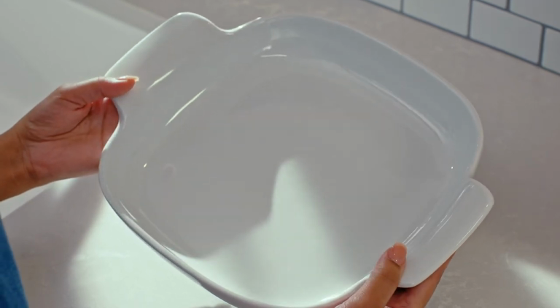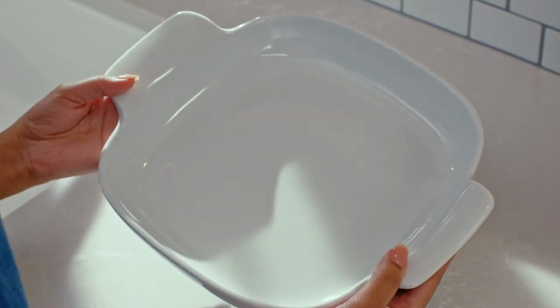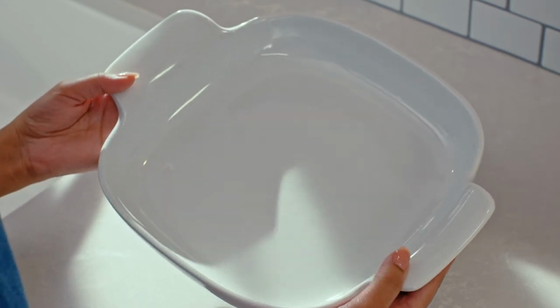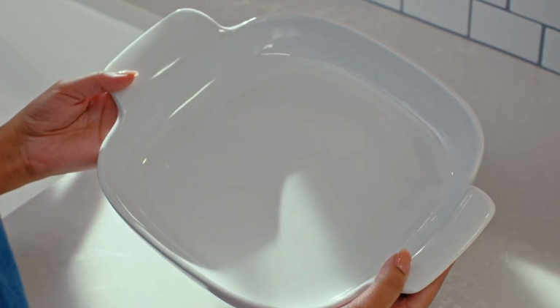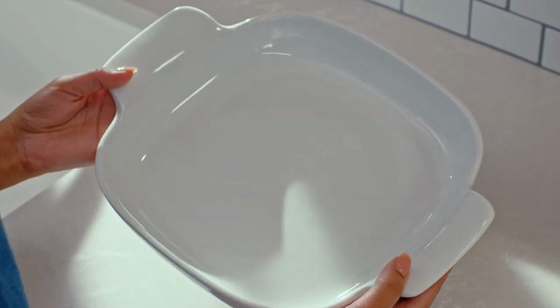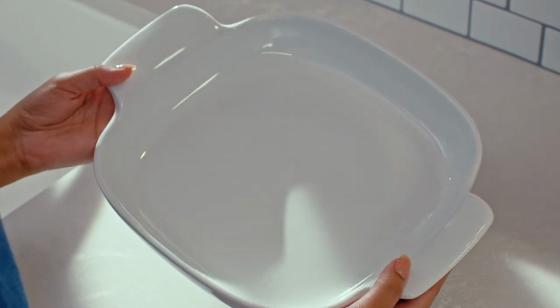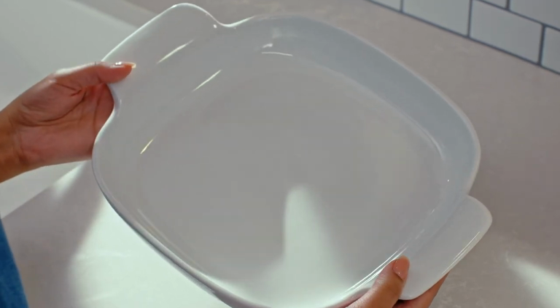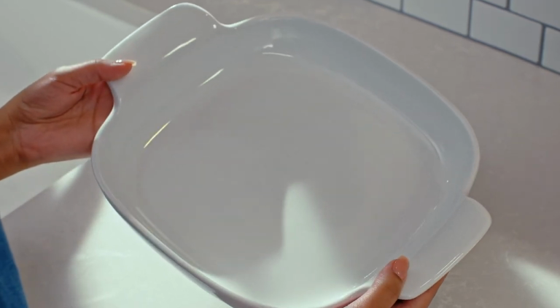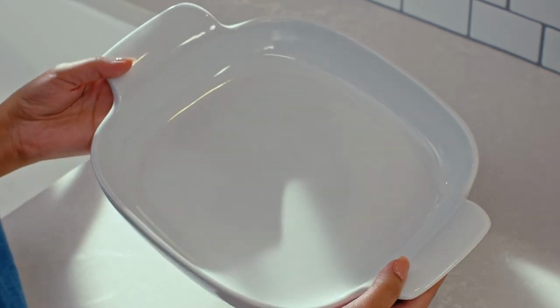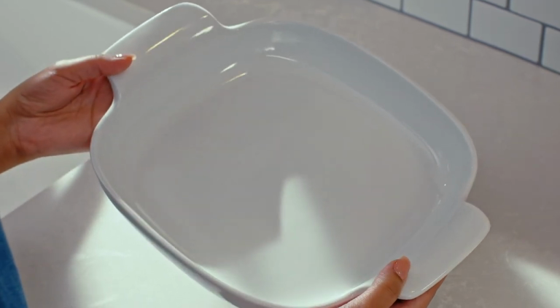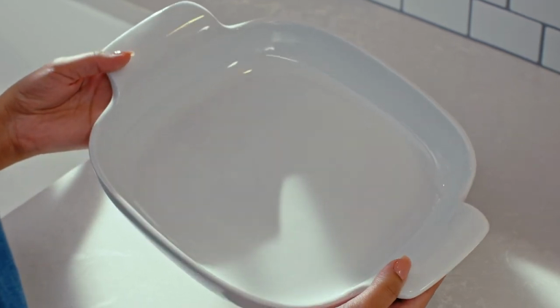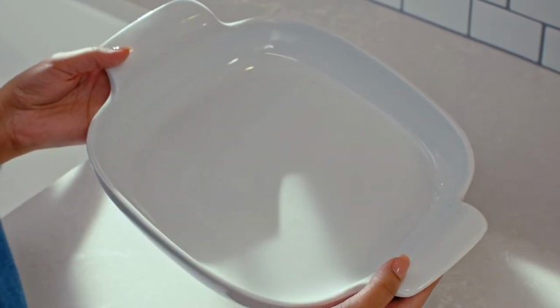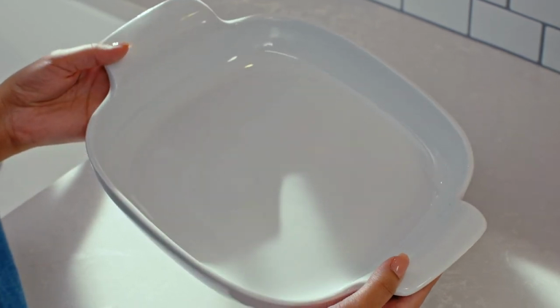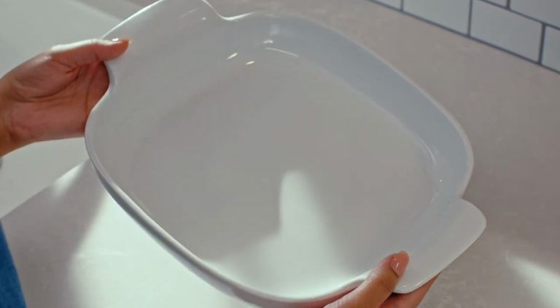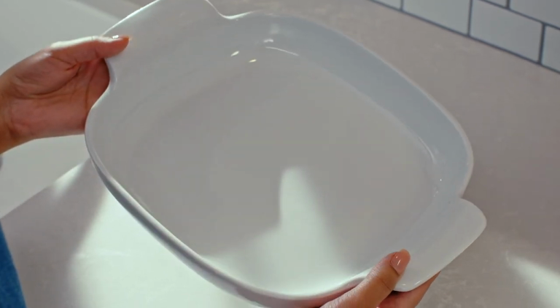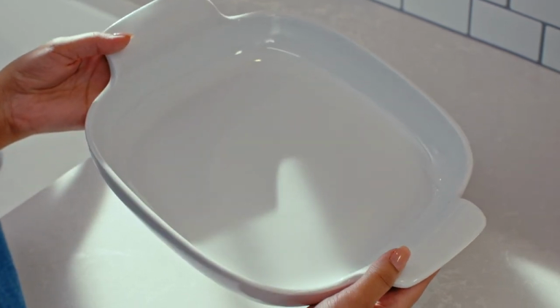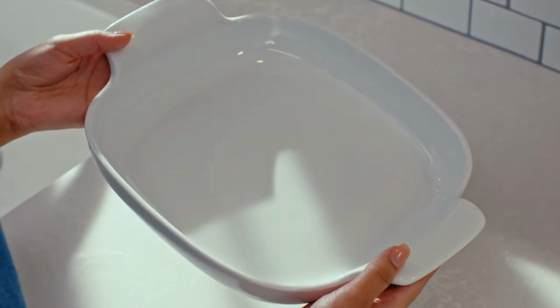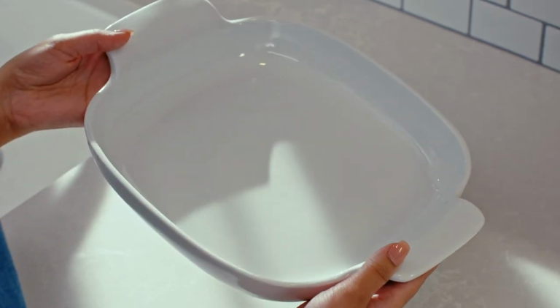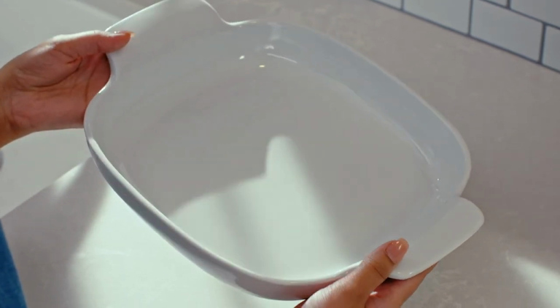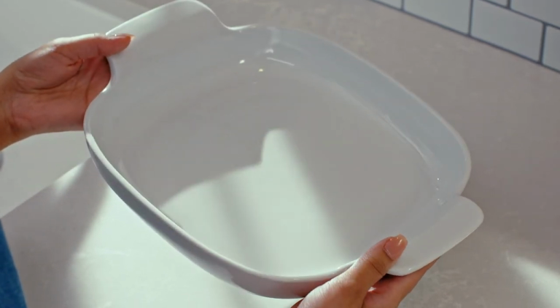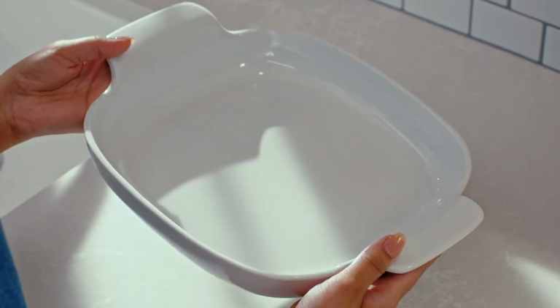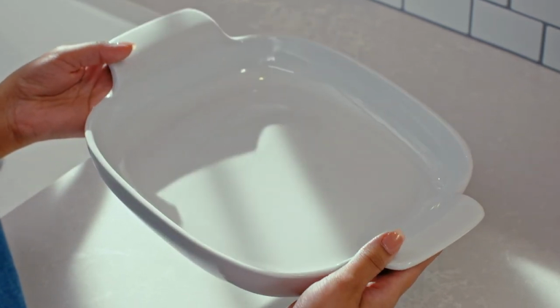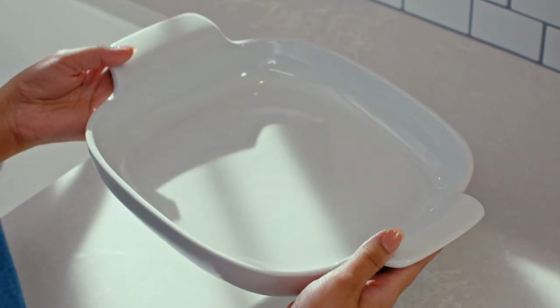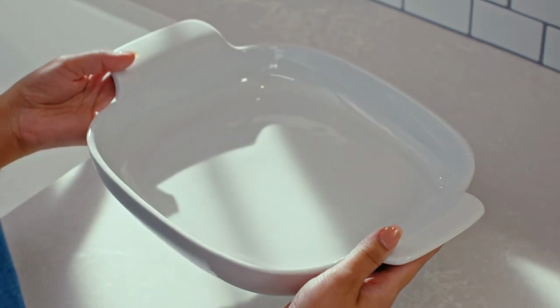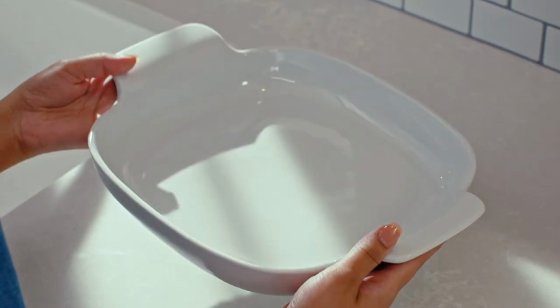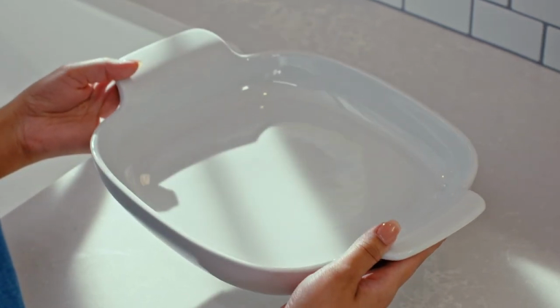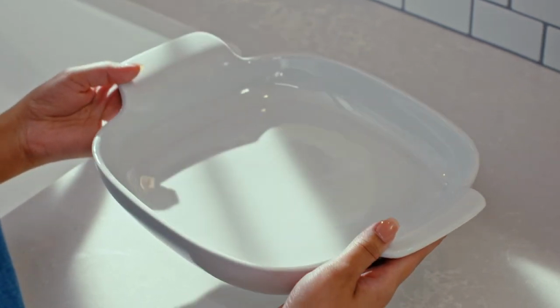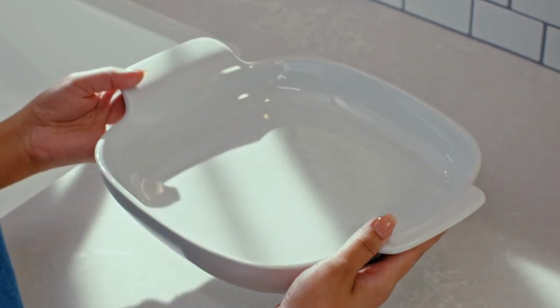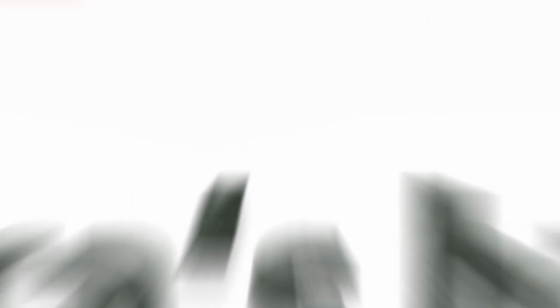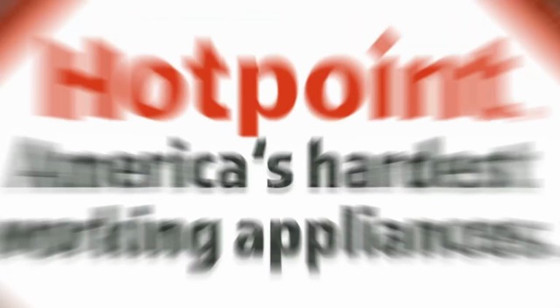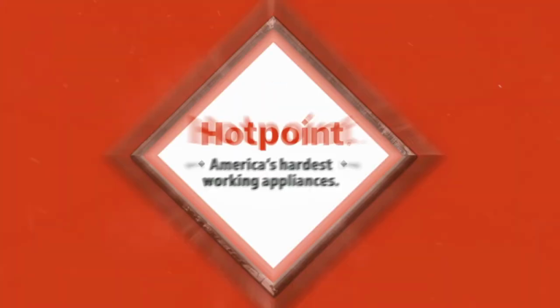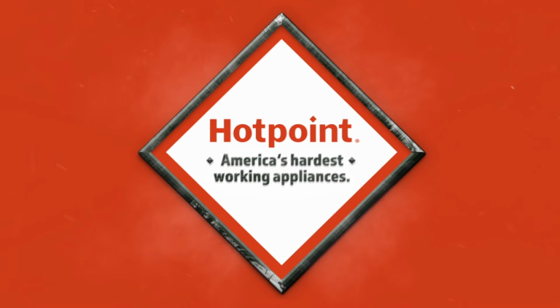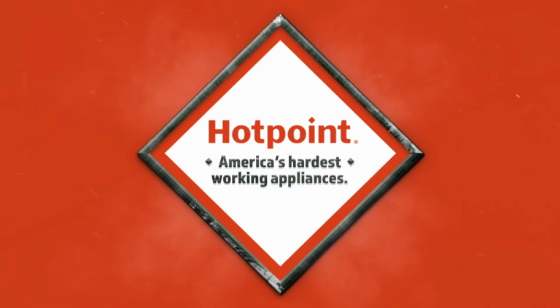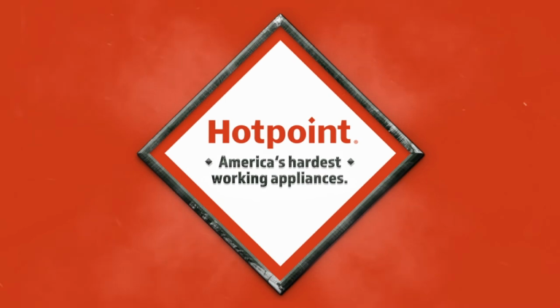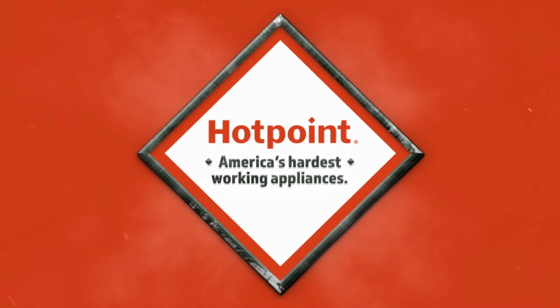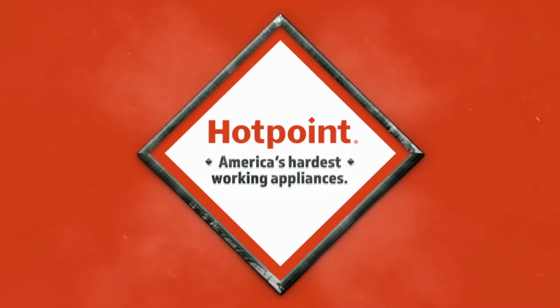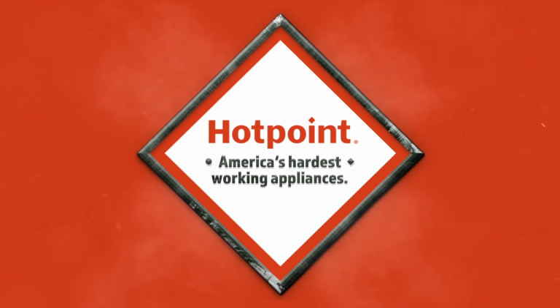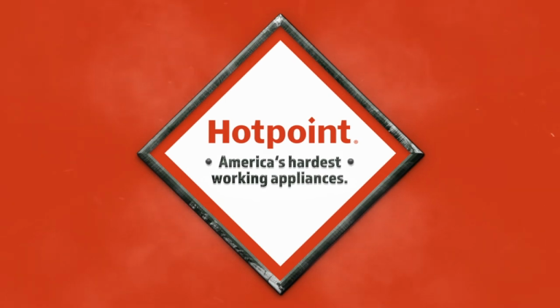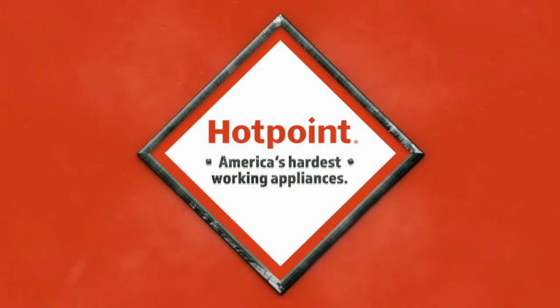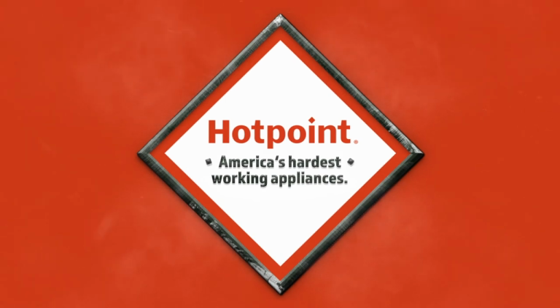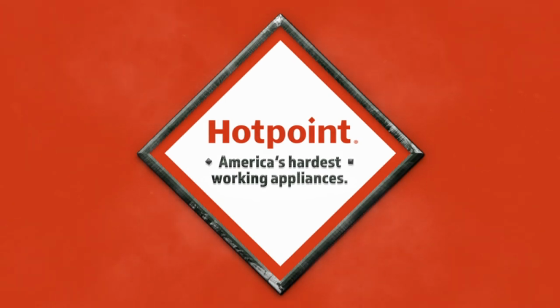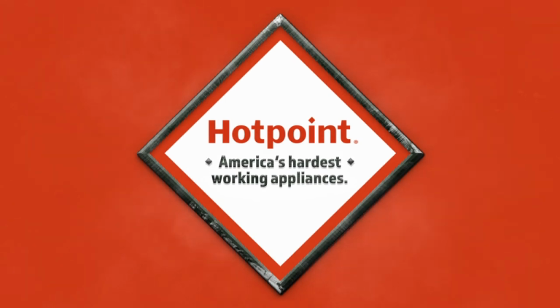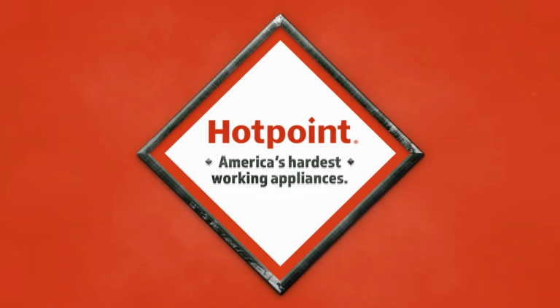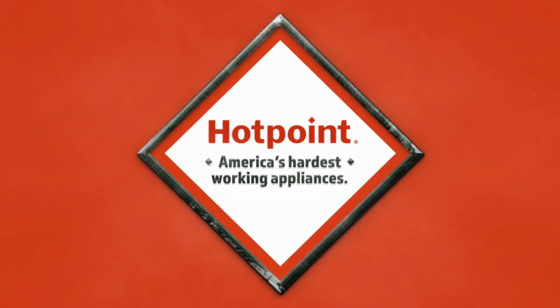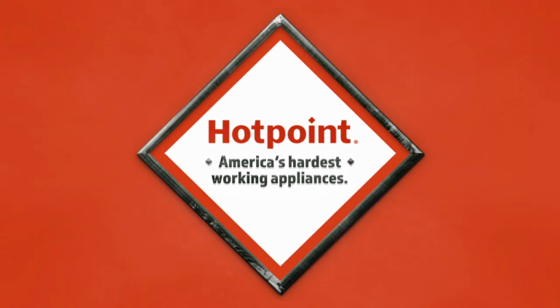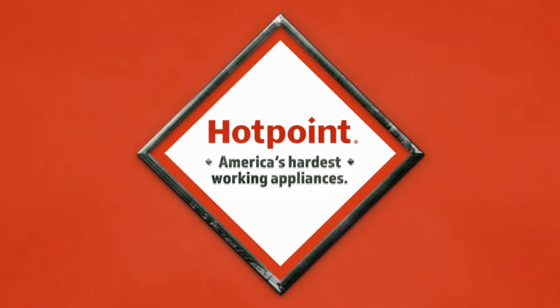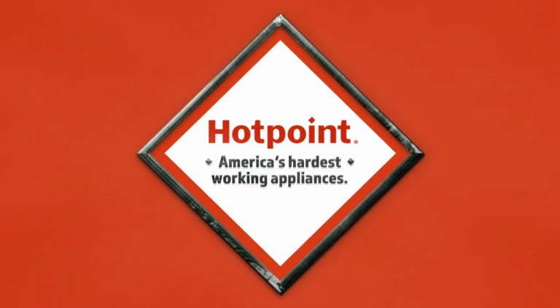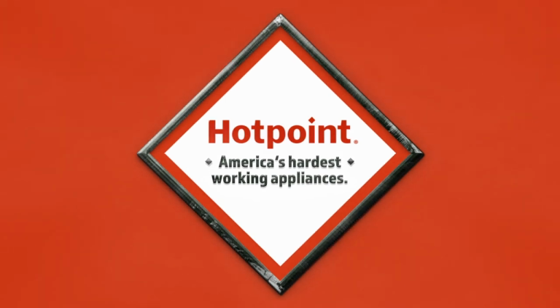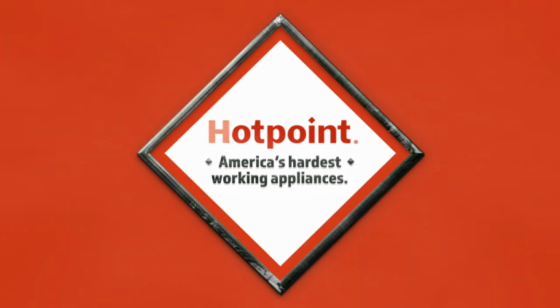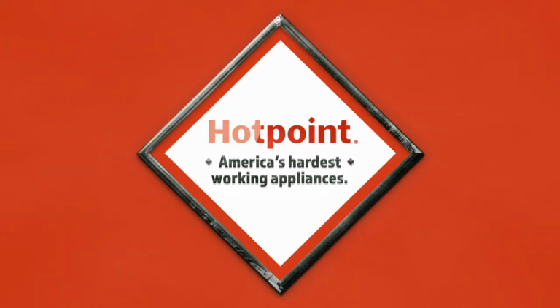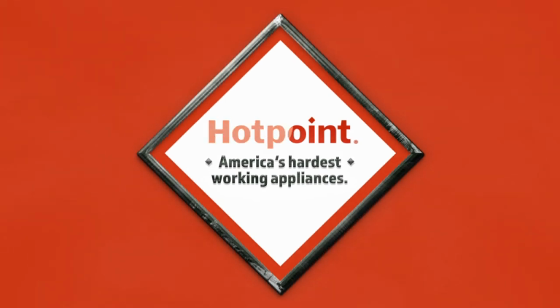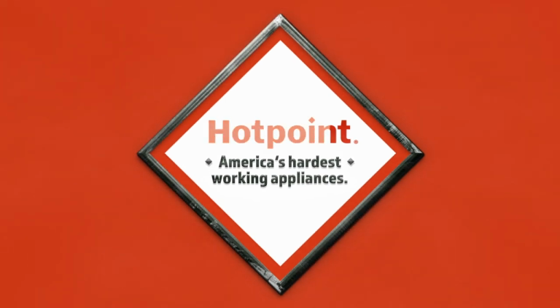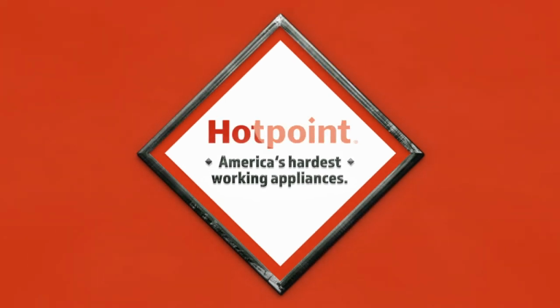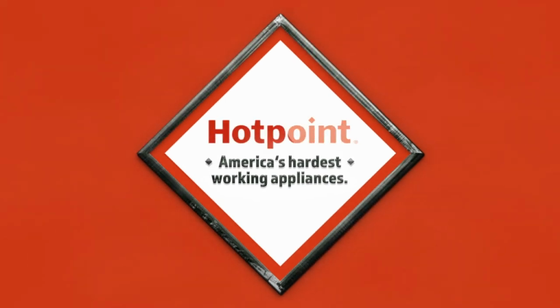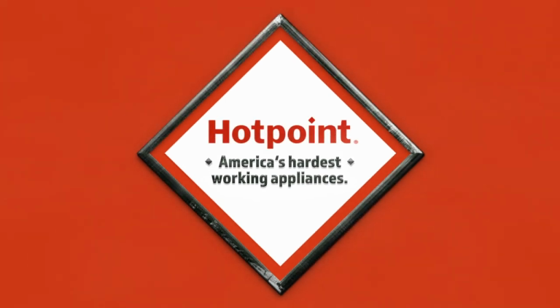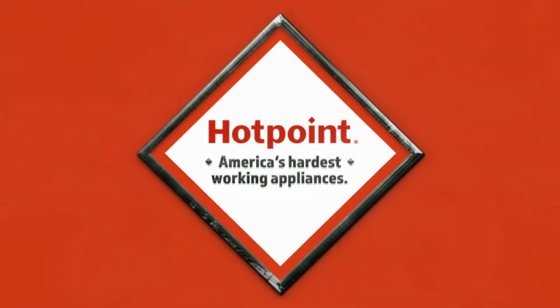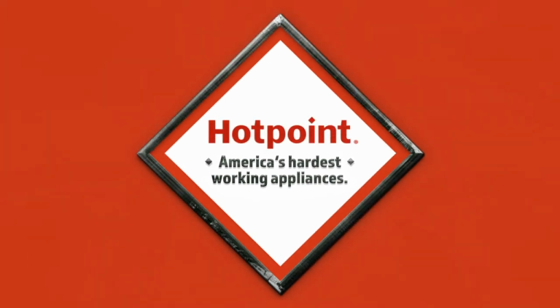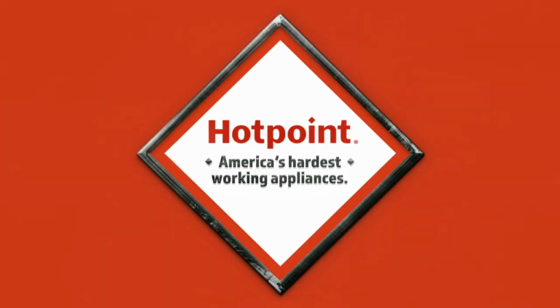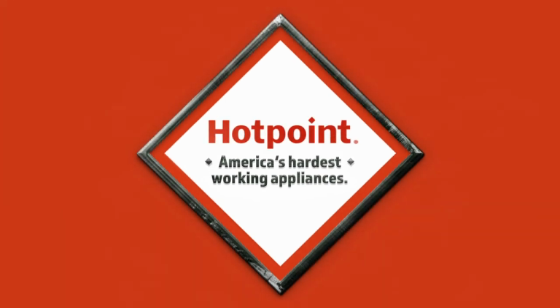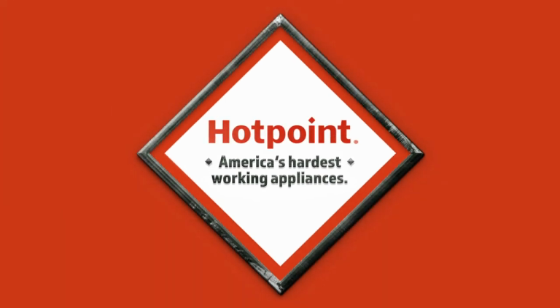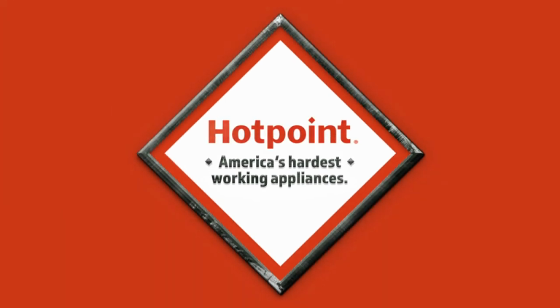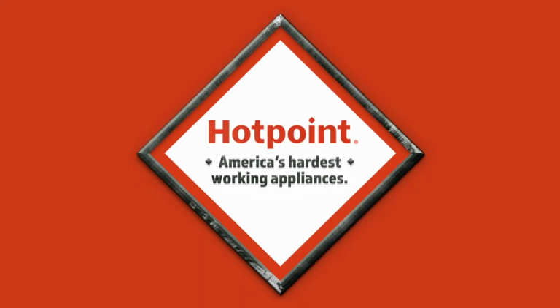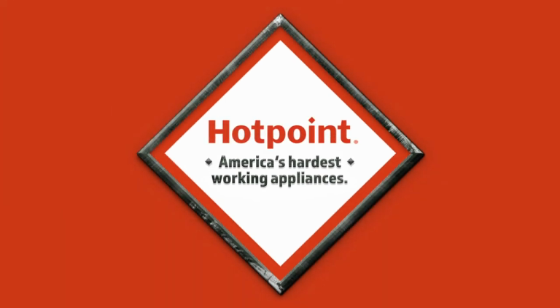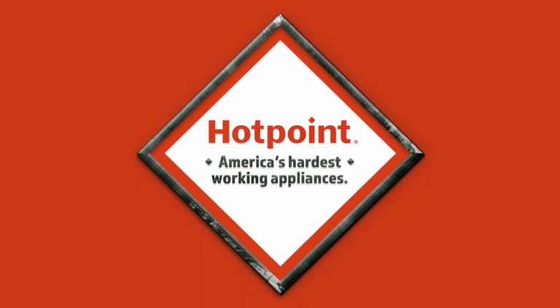Hotpoint — America's hardest-working appliances.